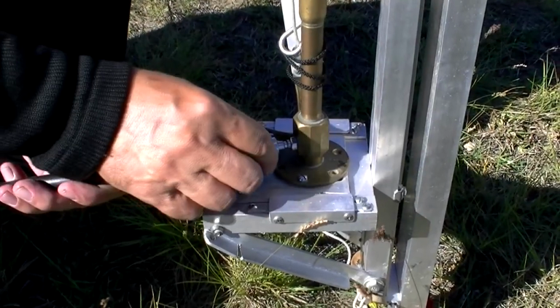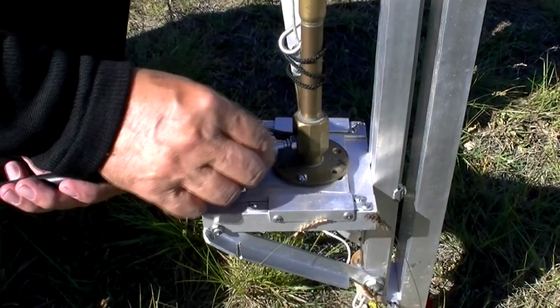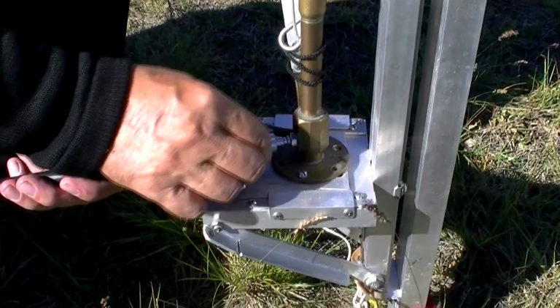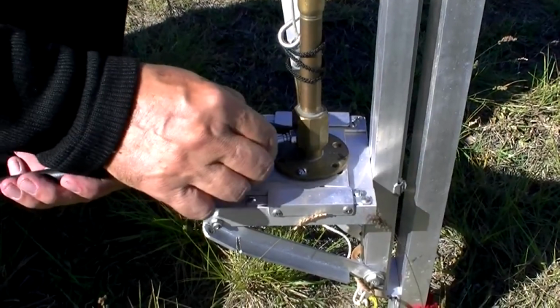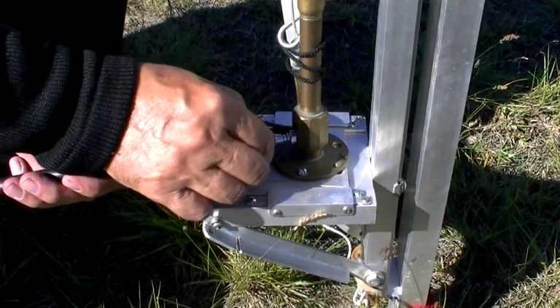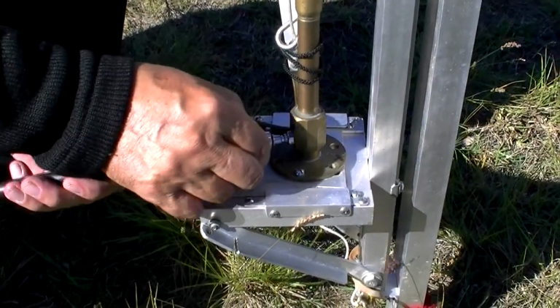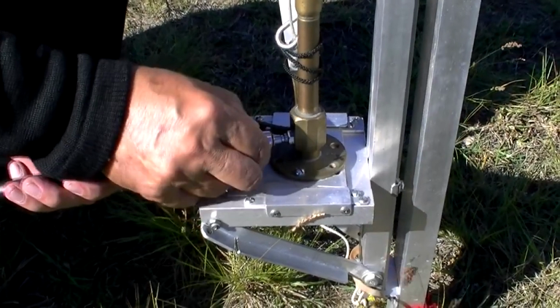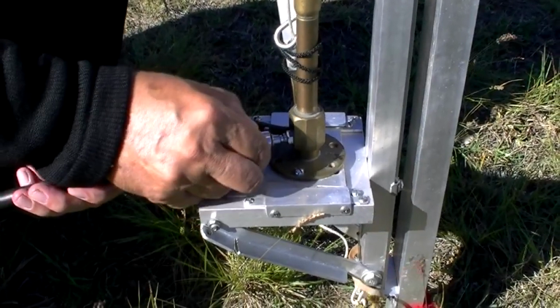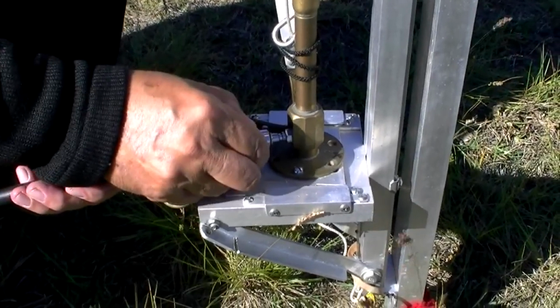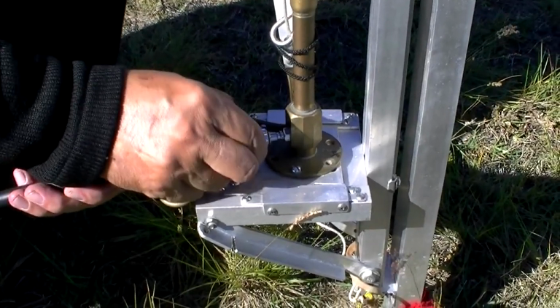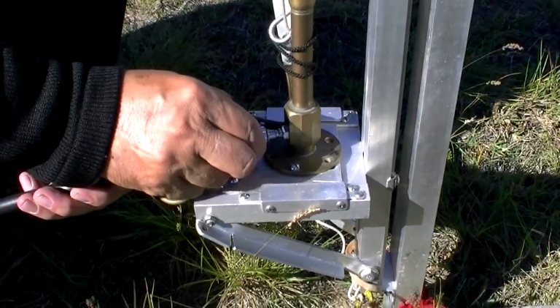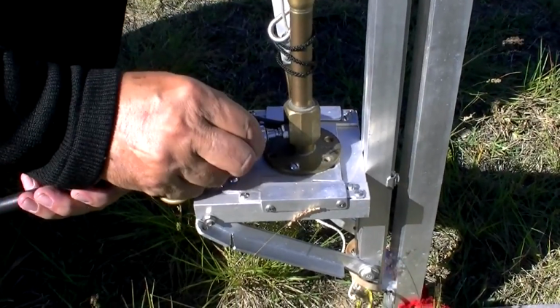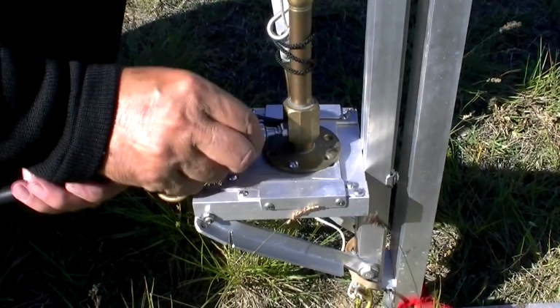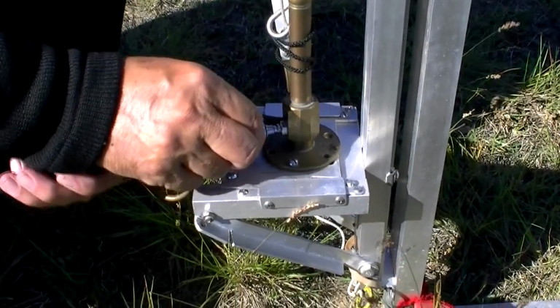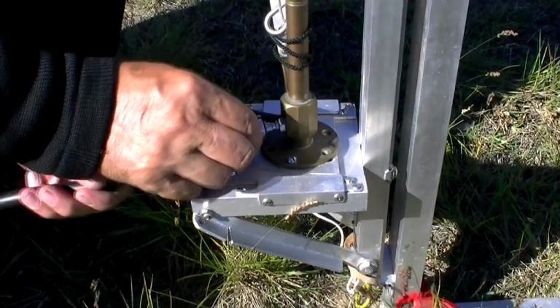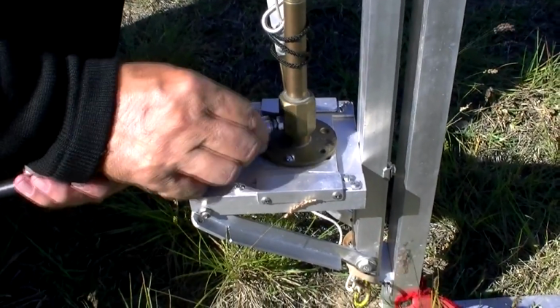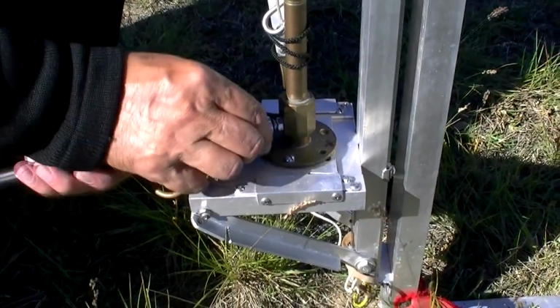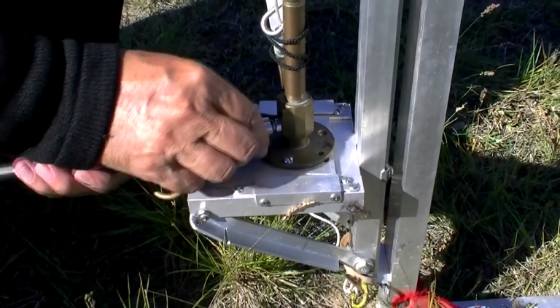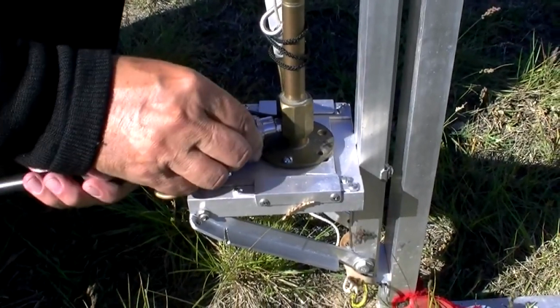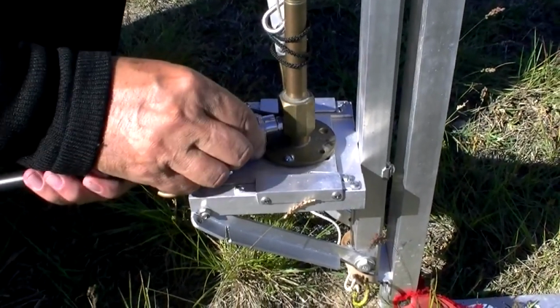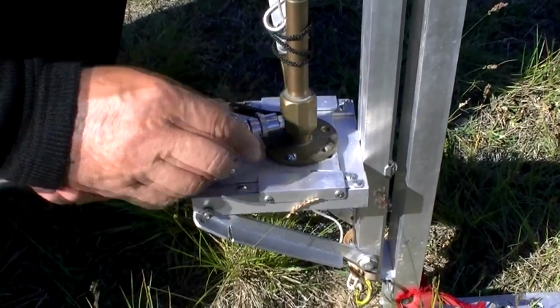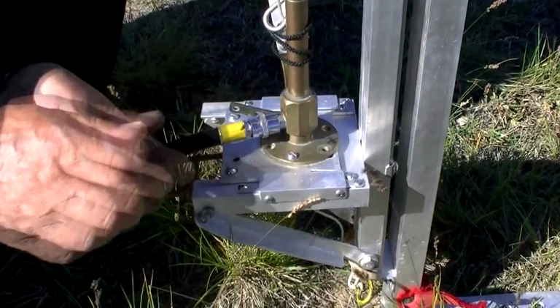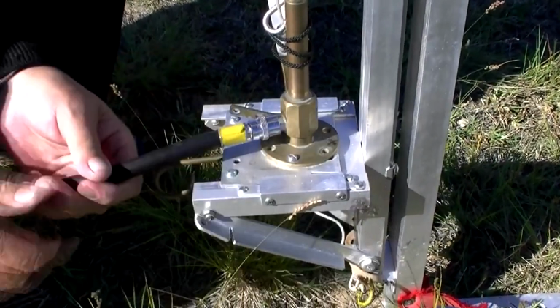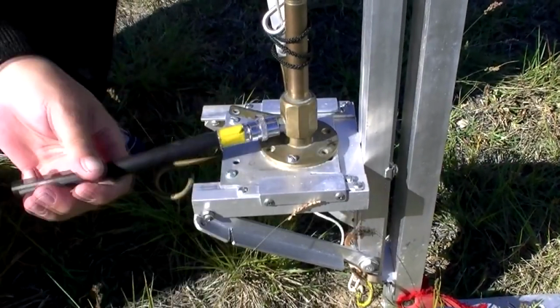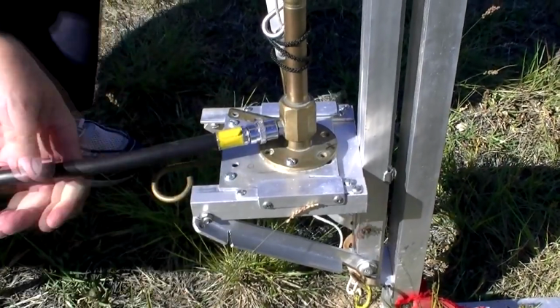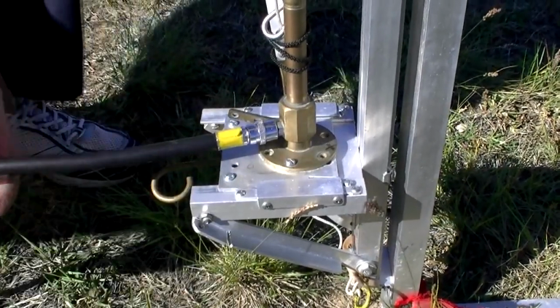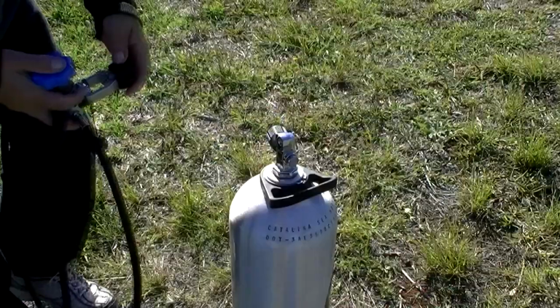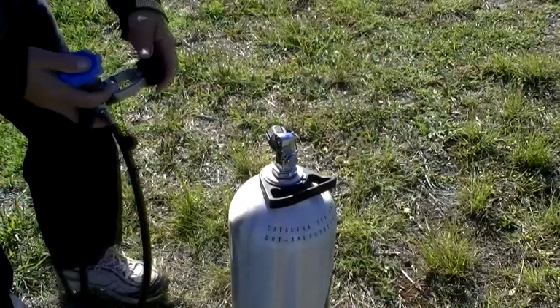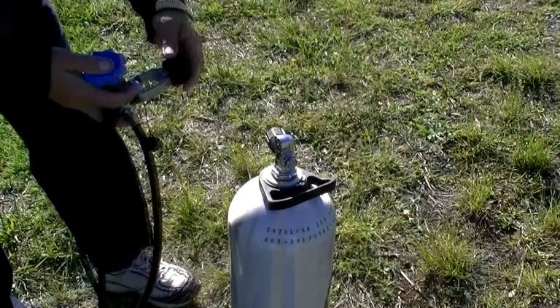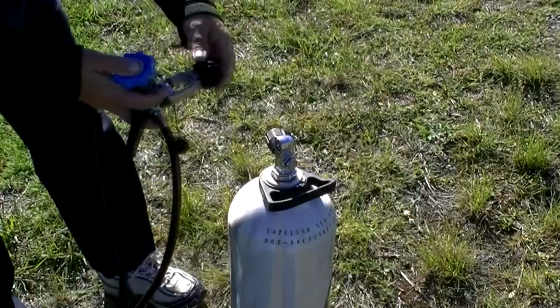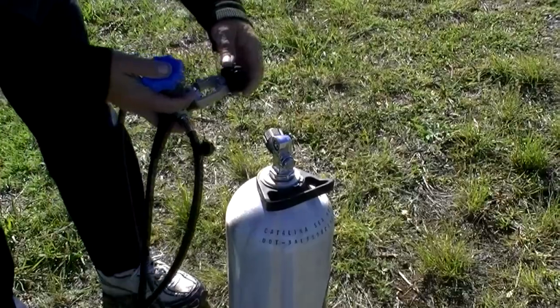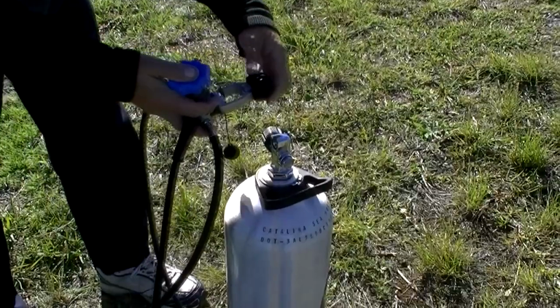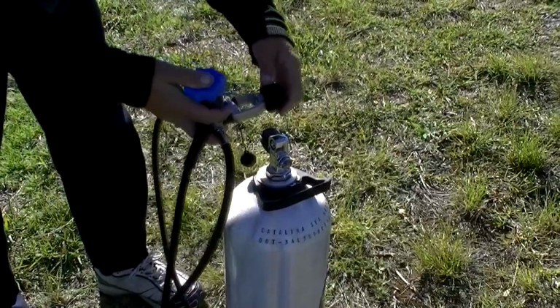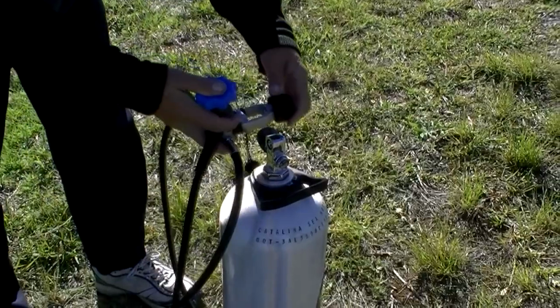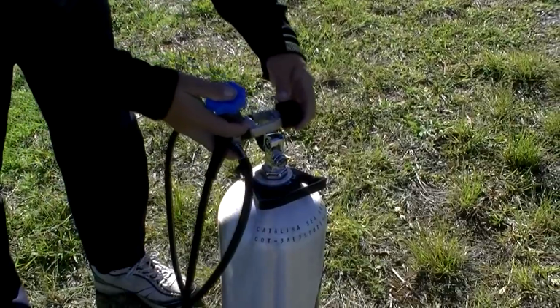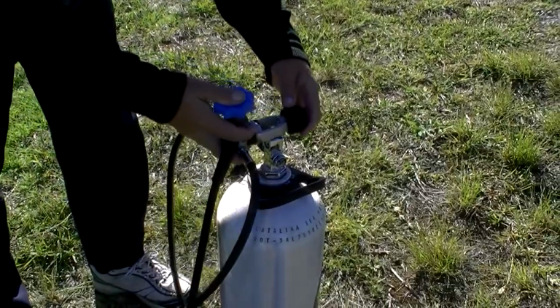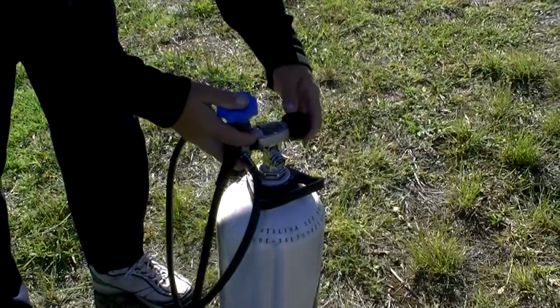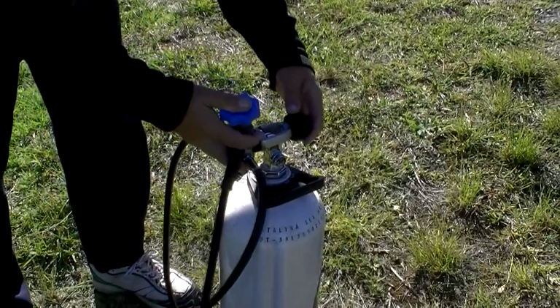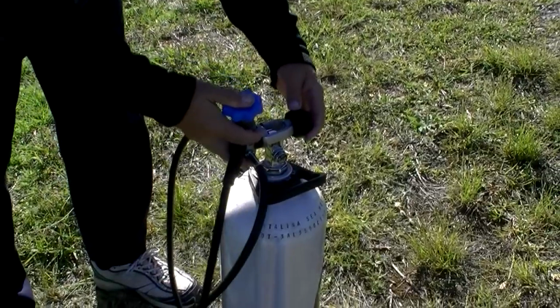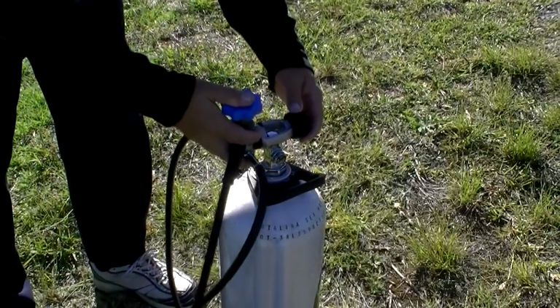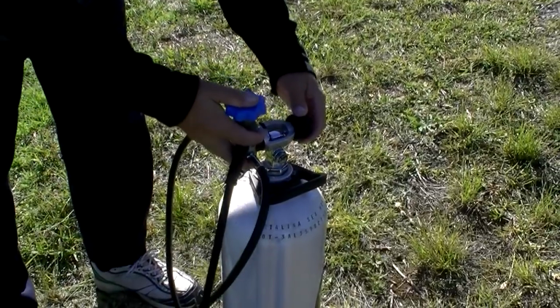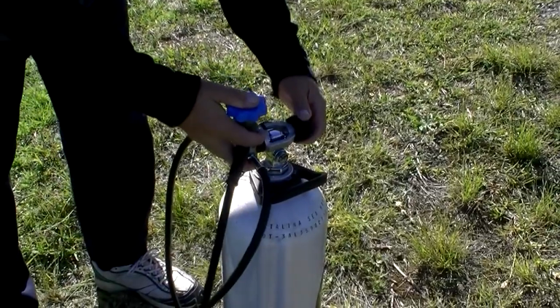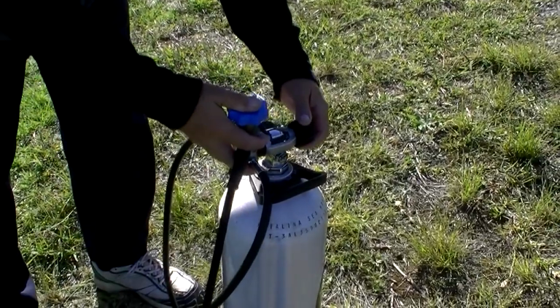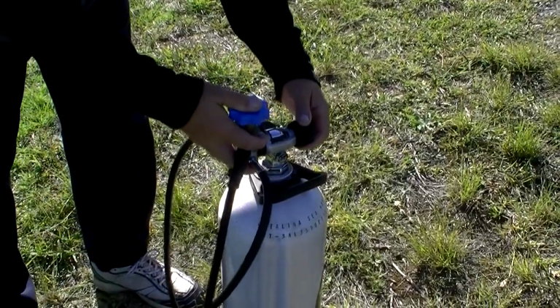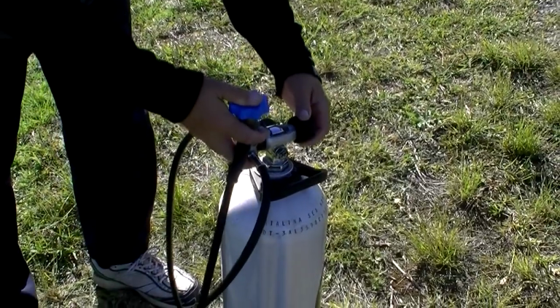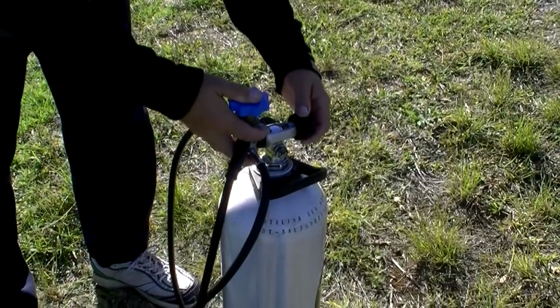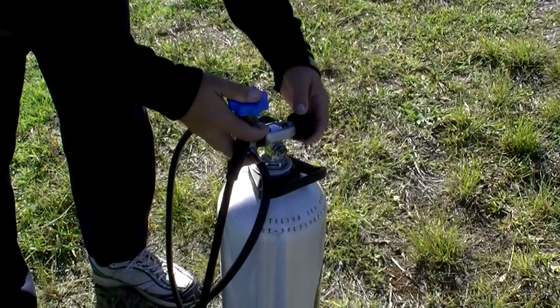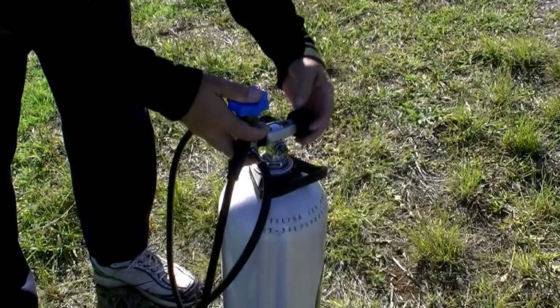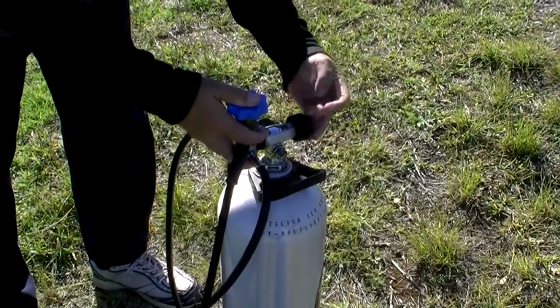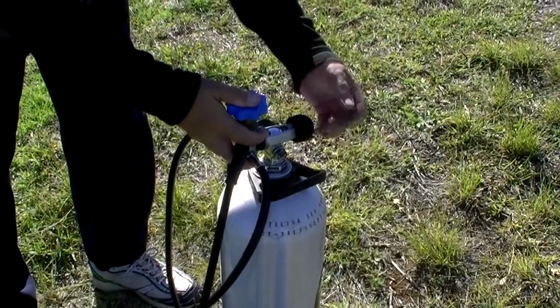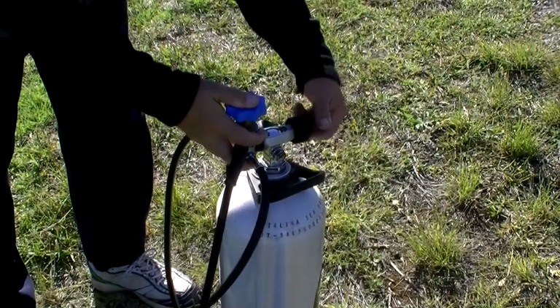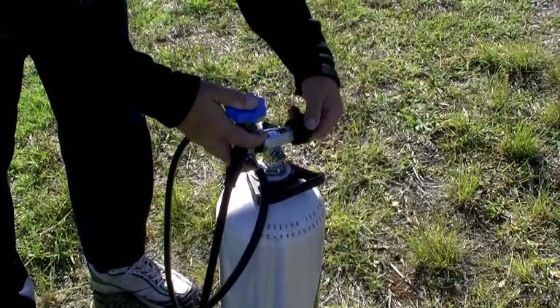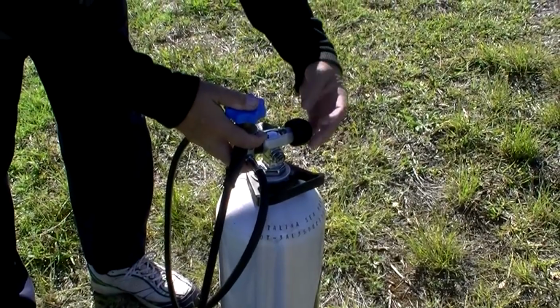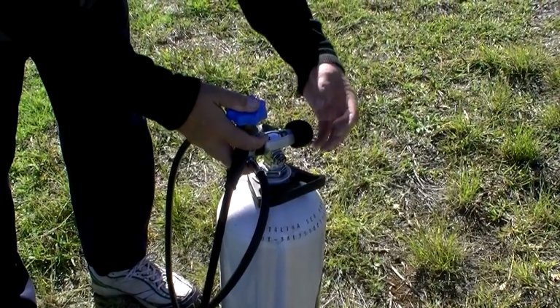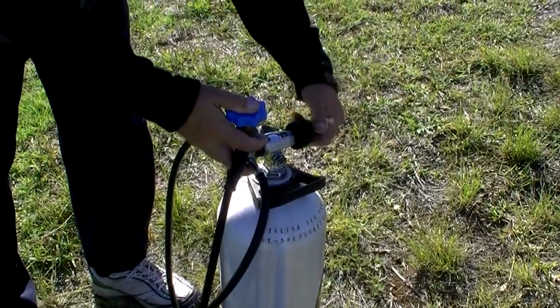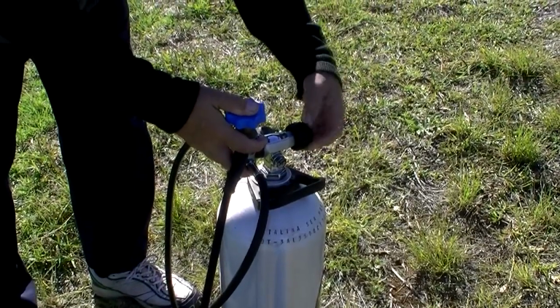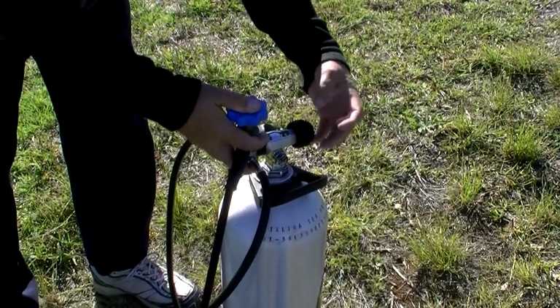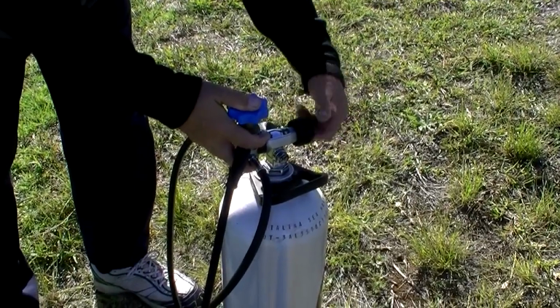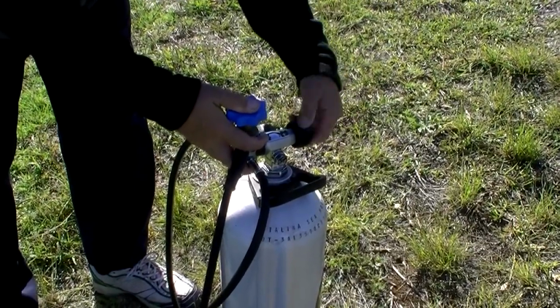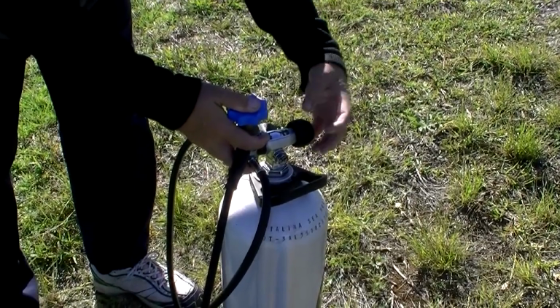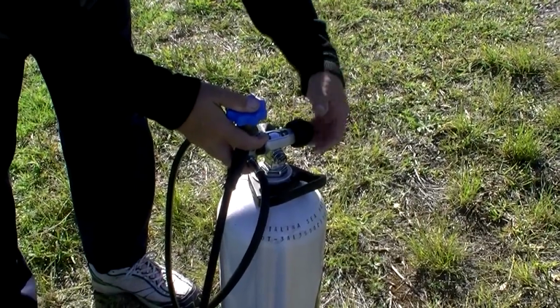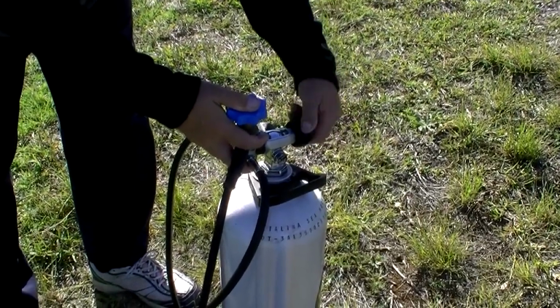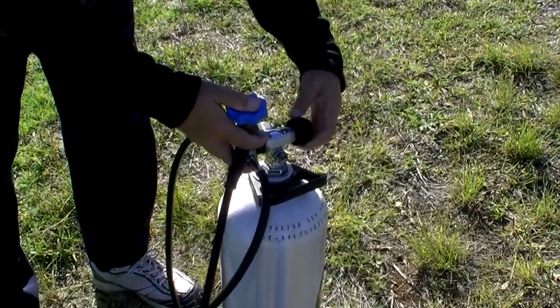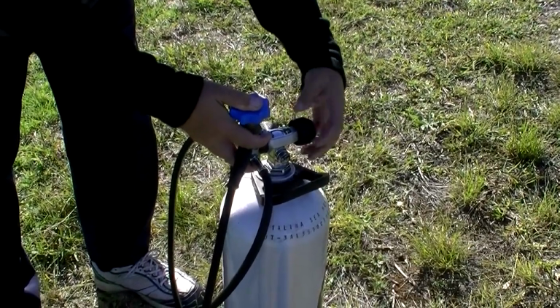We connect the air supply, and then we connect the pressure regulator to the scuba tank.